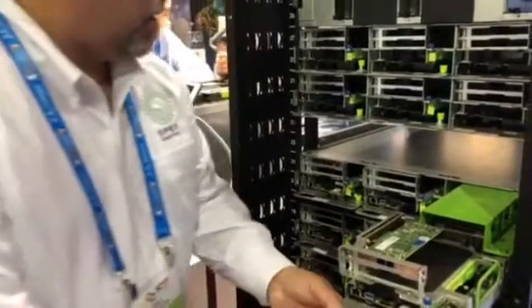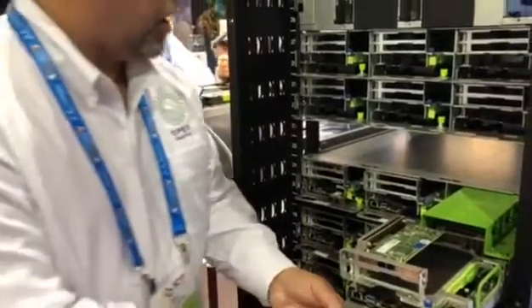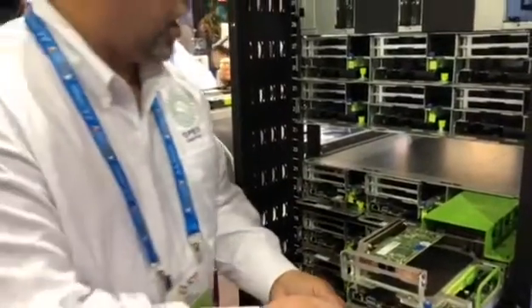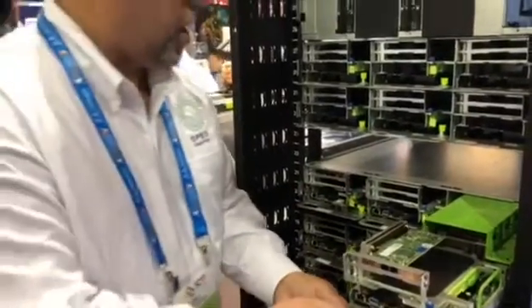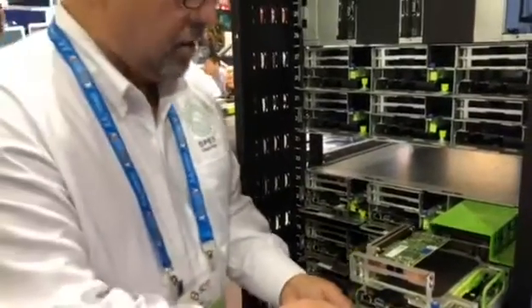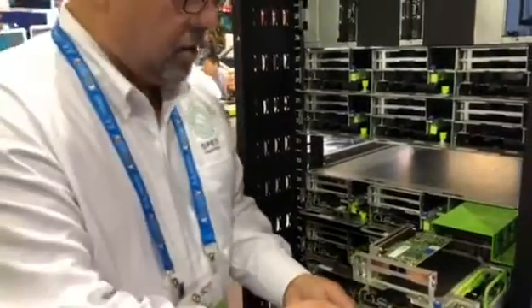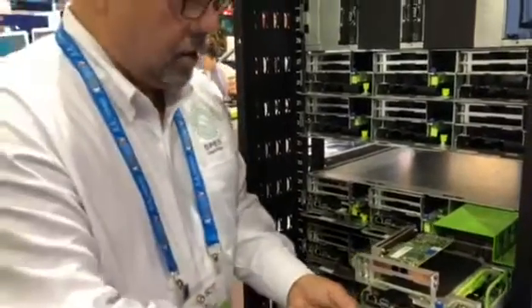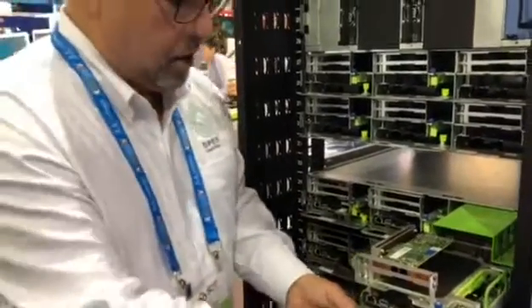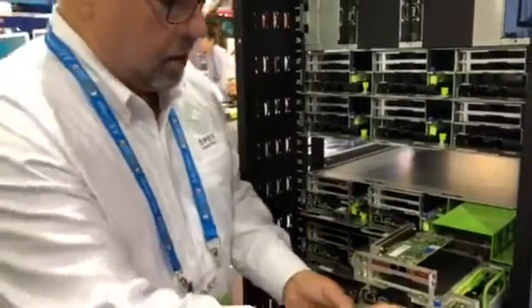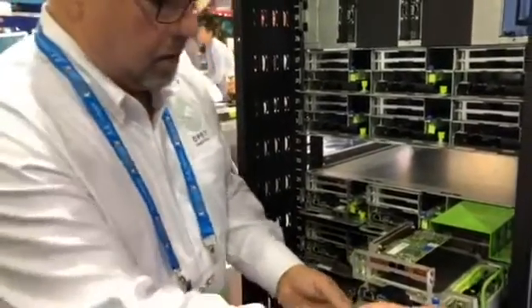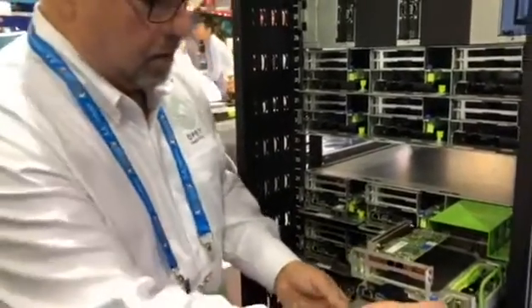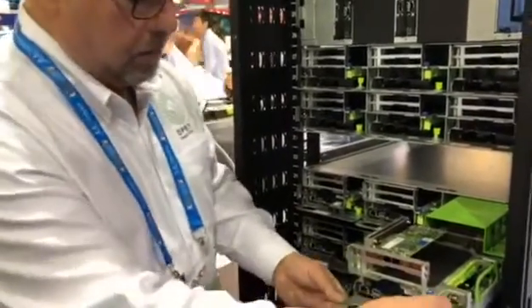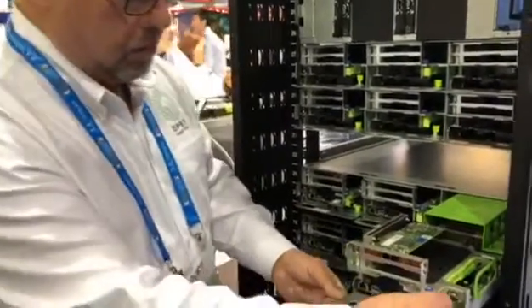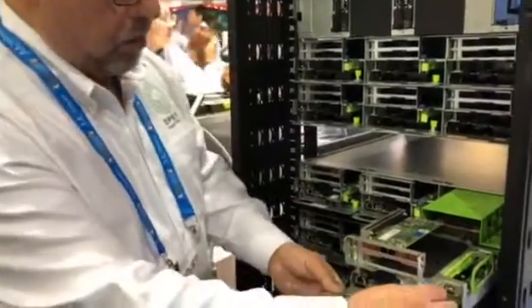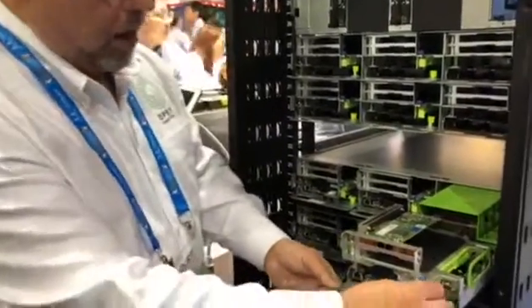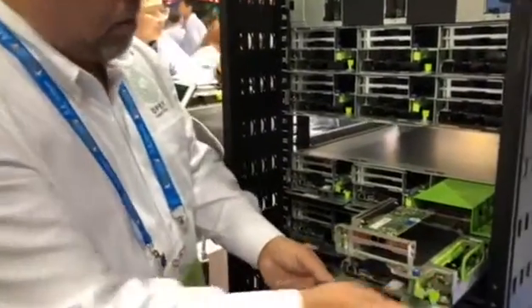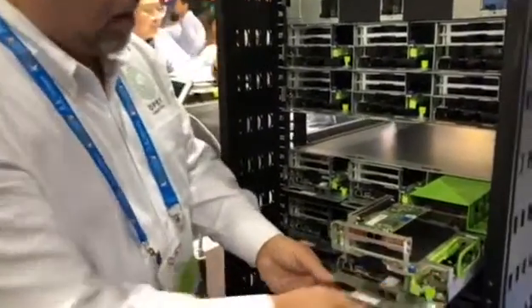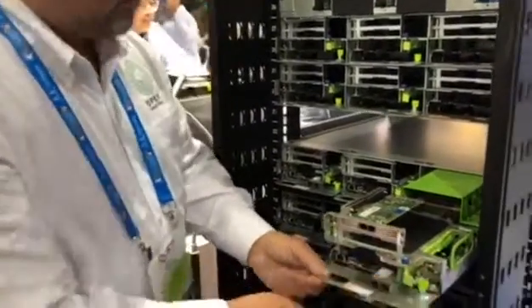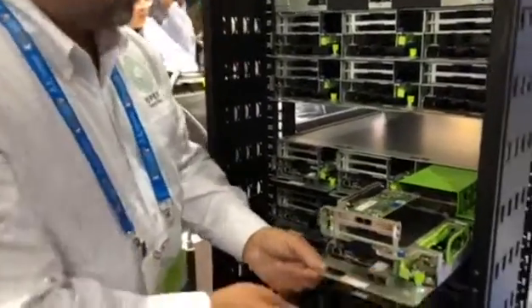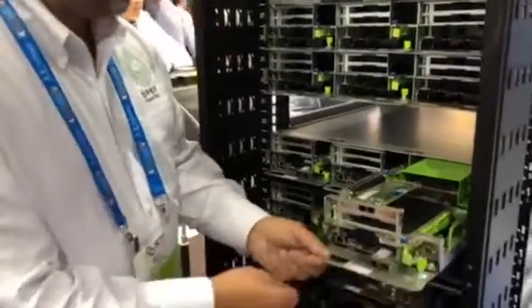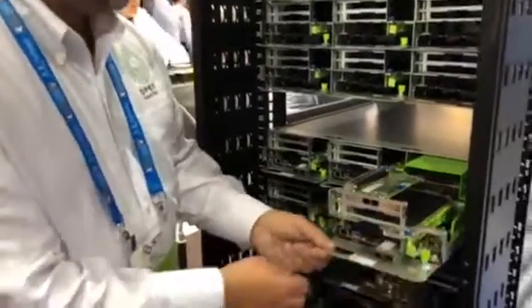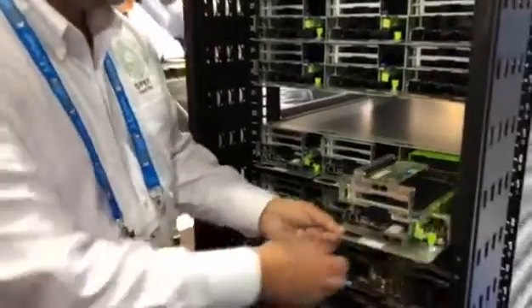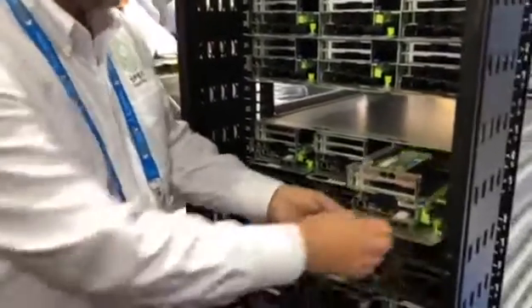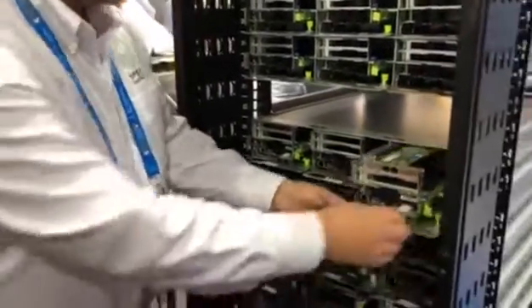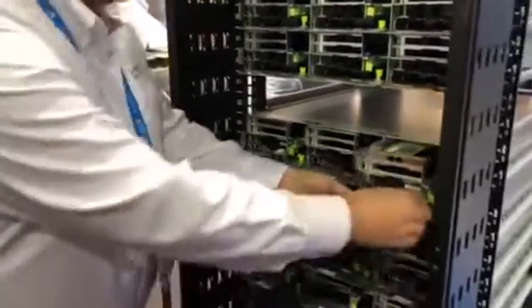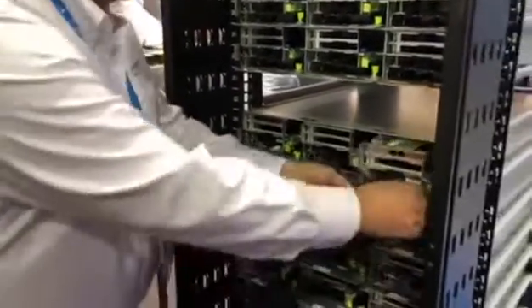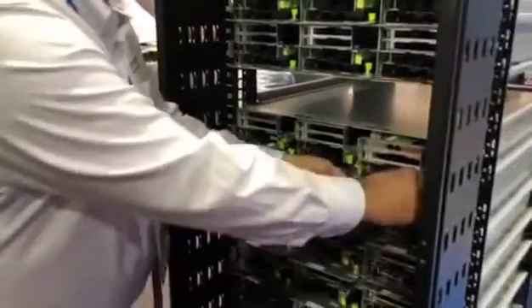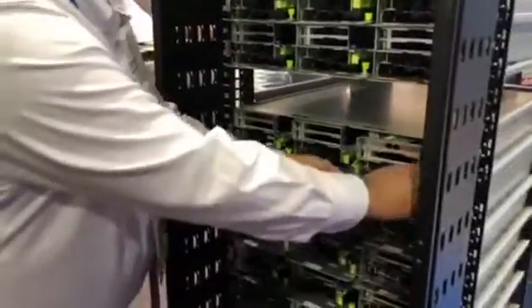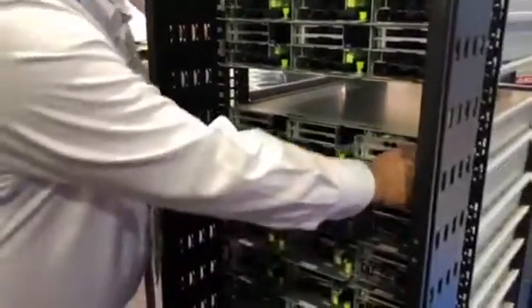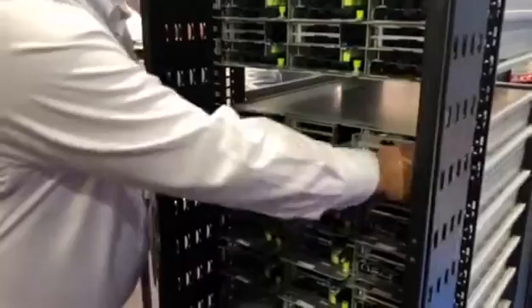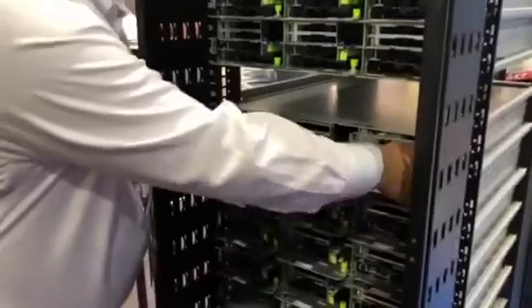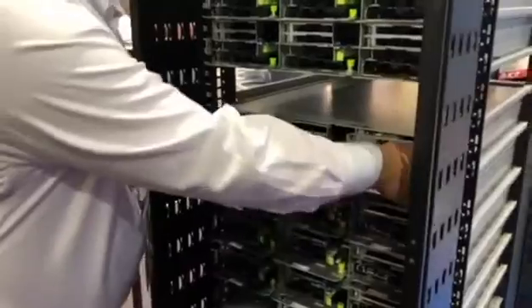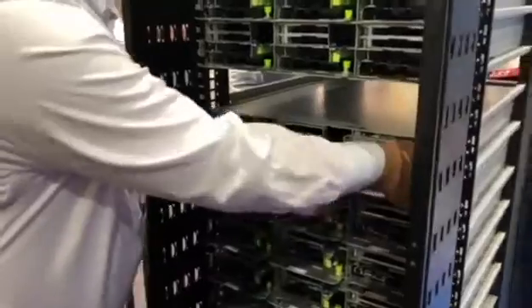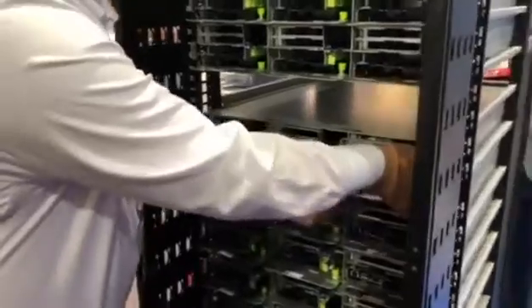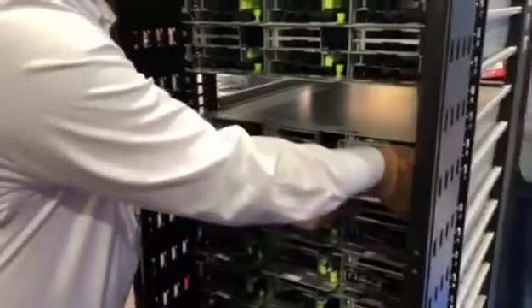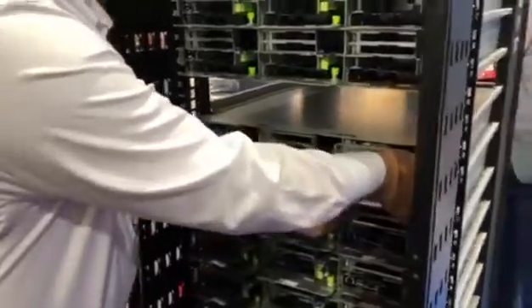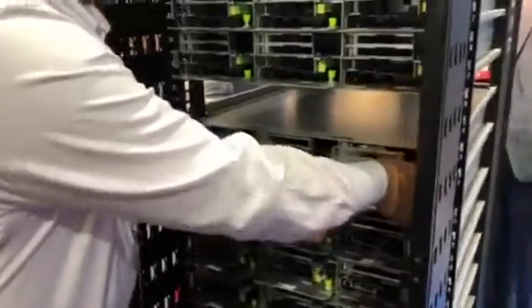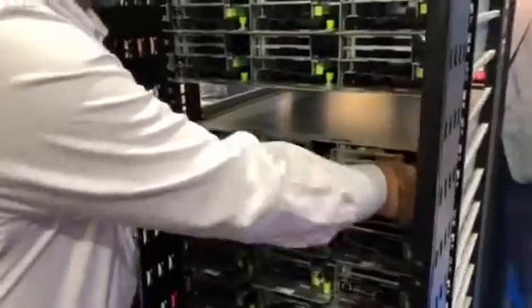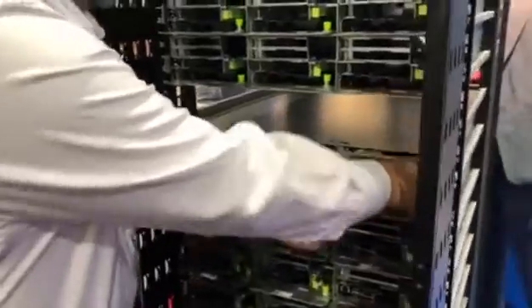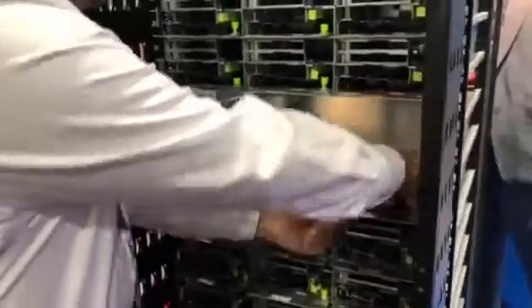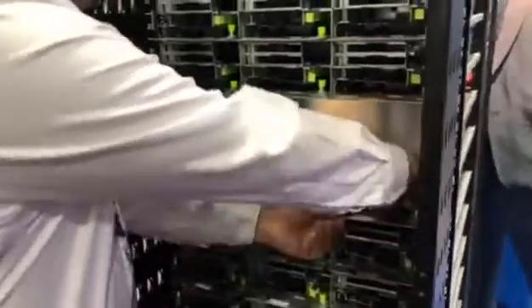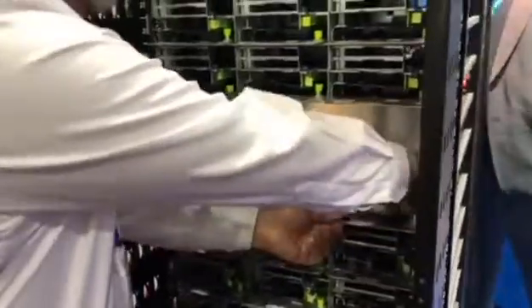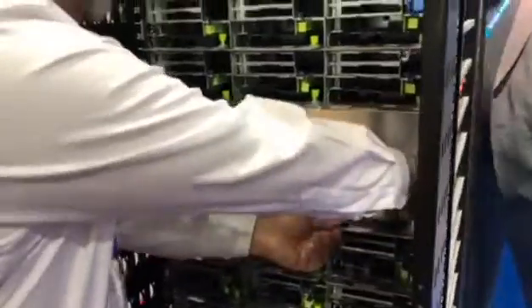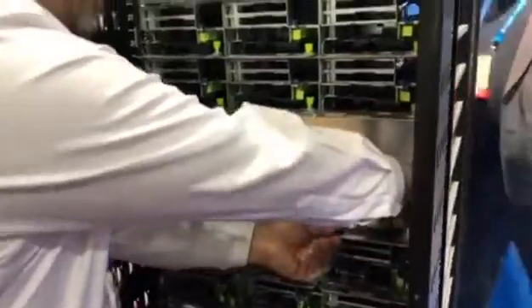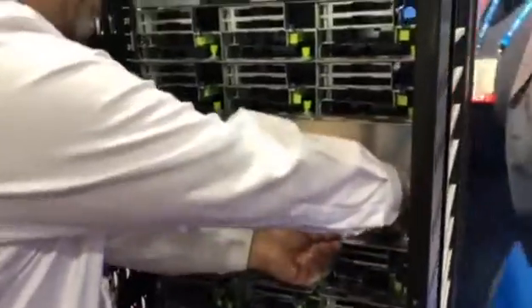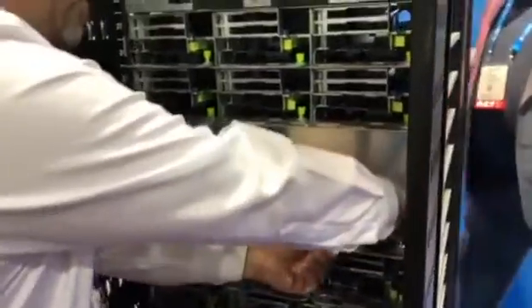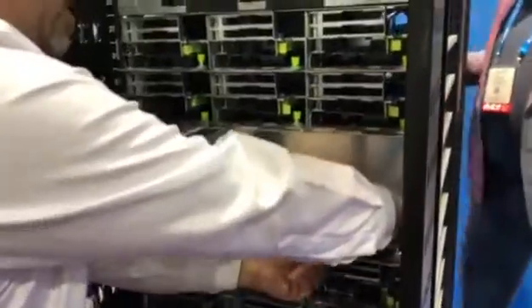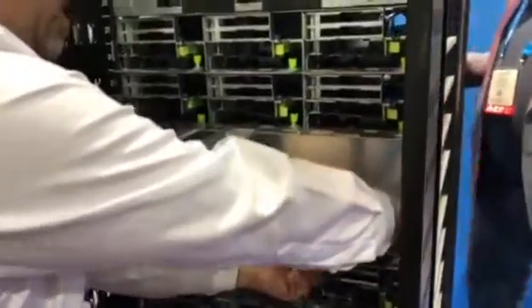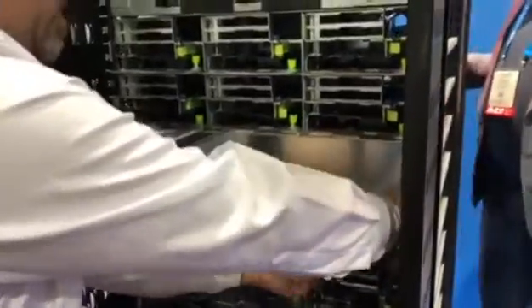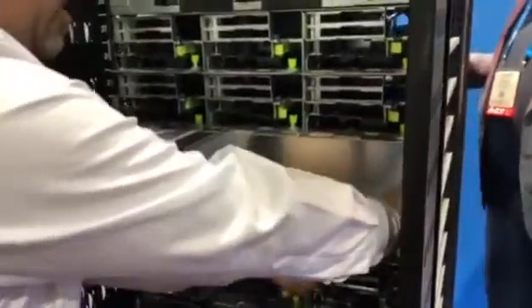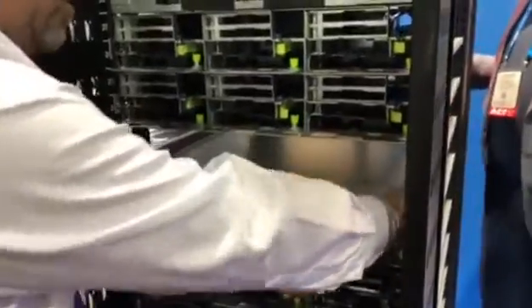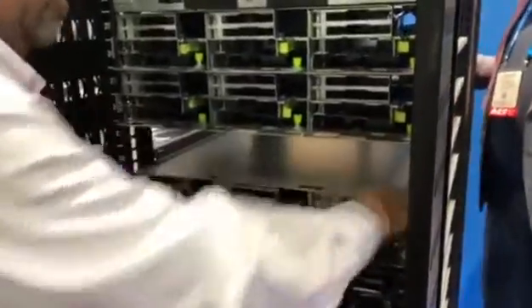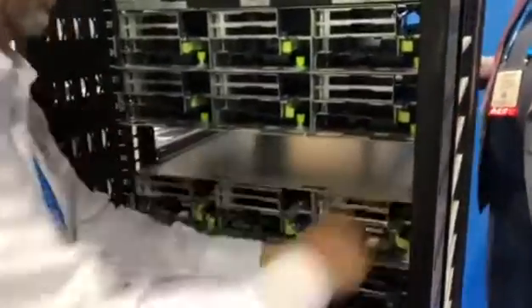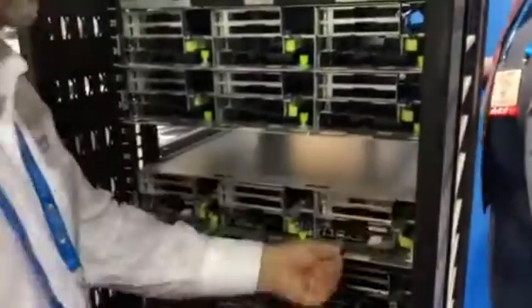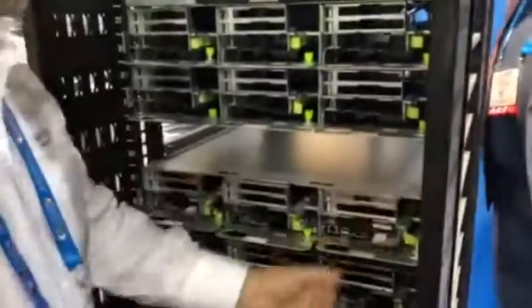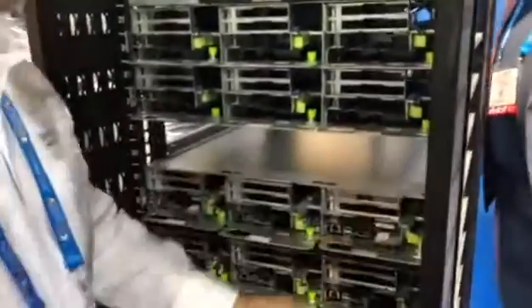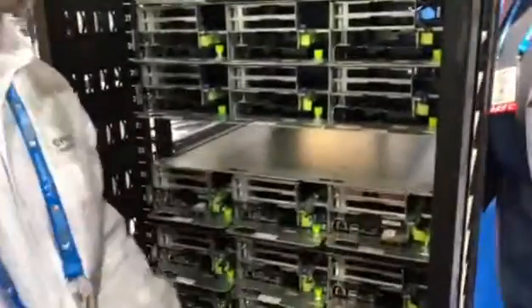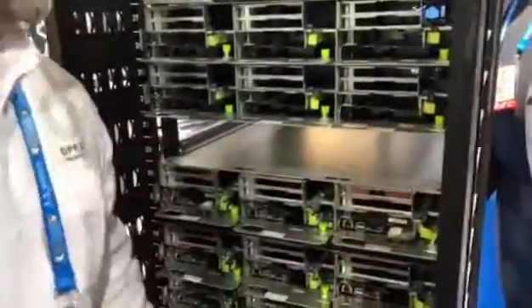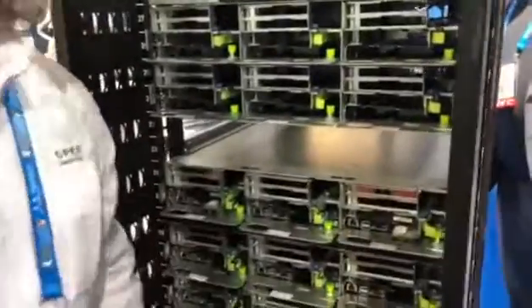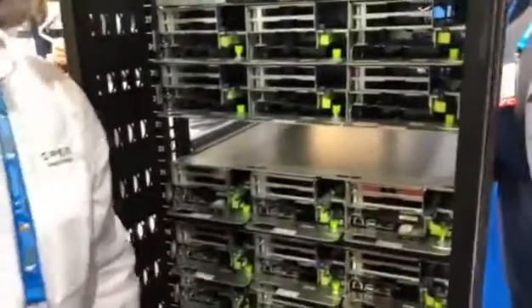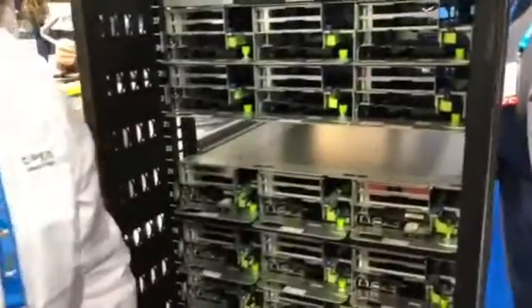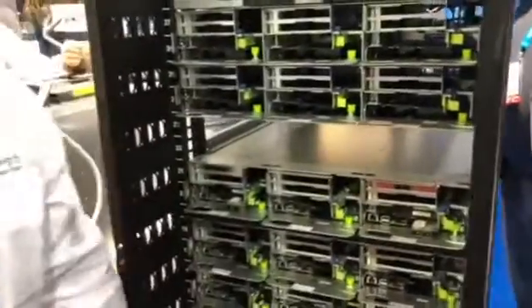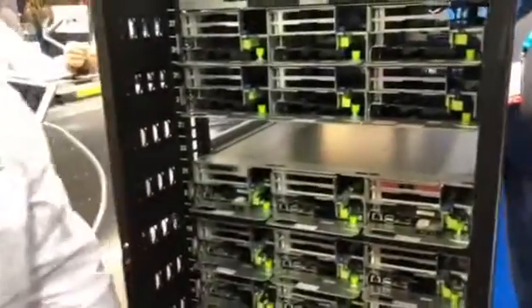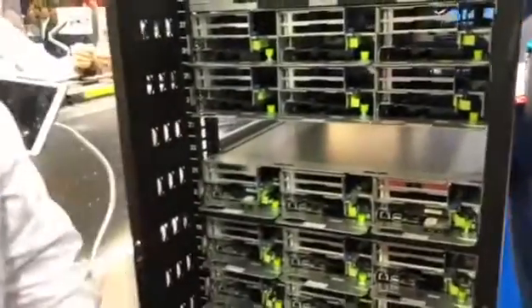Again, green represents the touch points. Lift that up to slide it back in — and it locks back in.